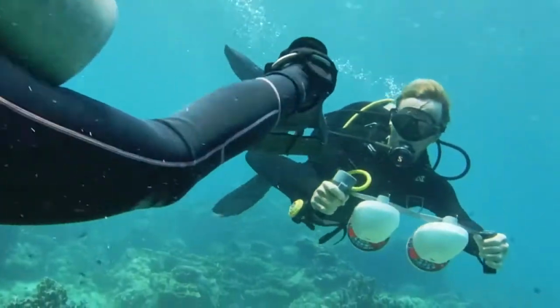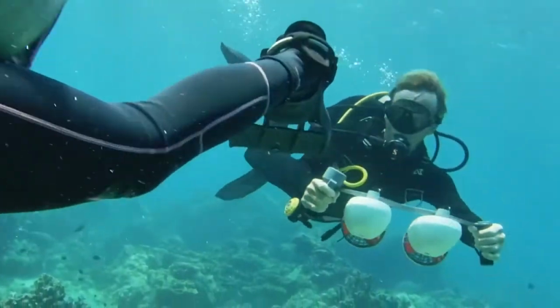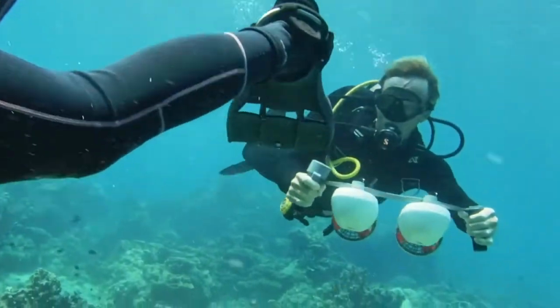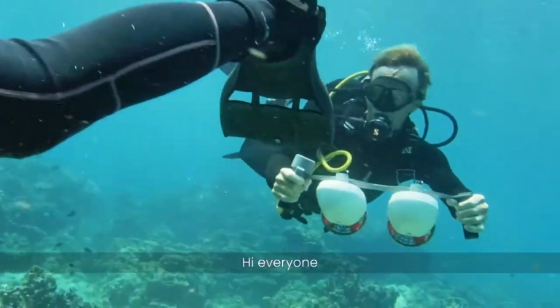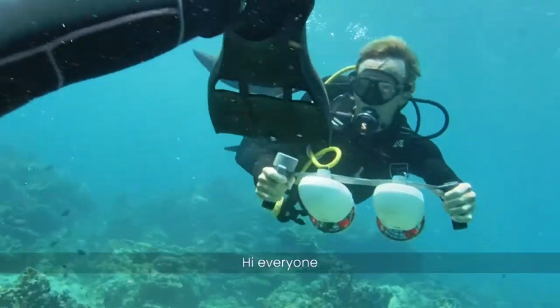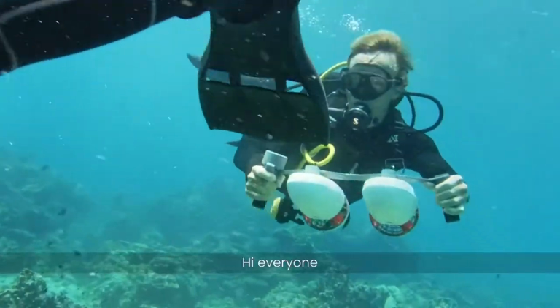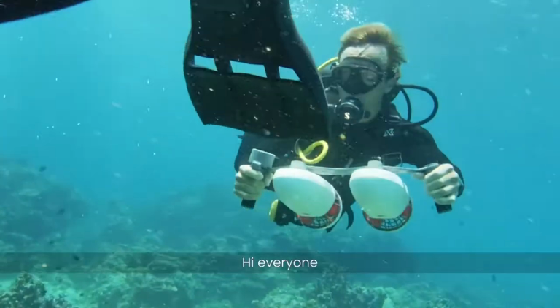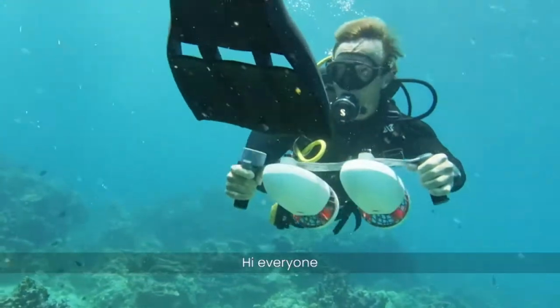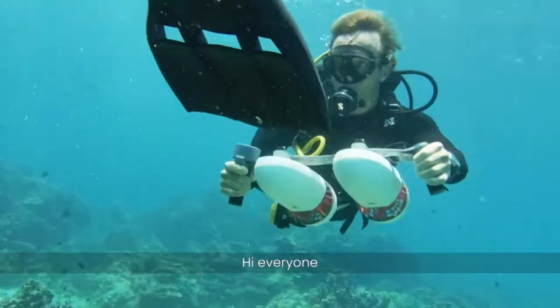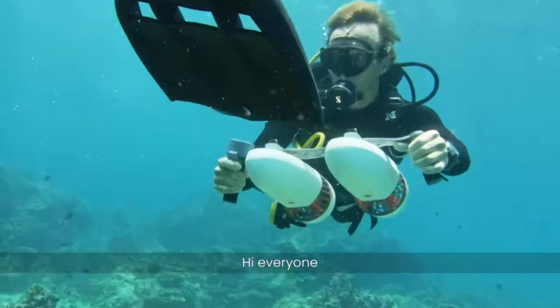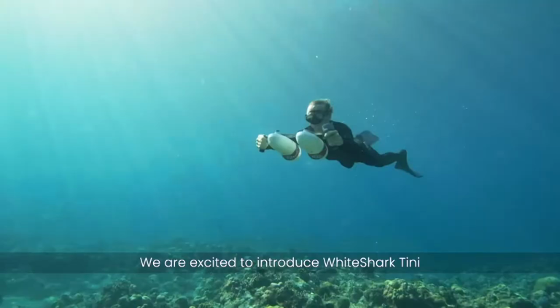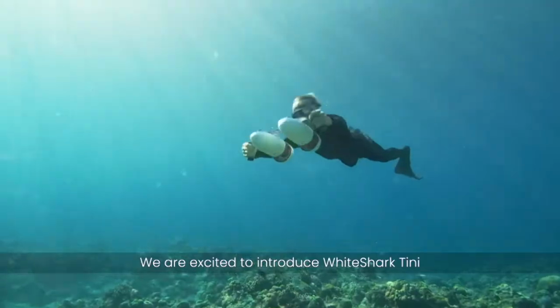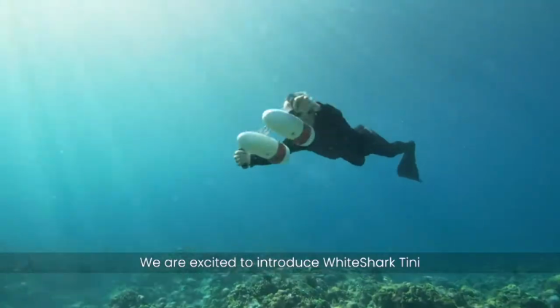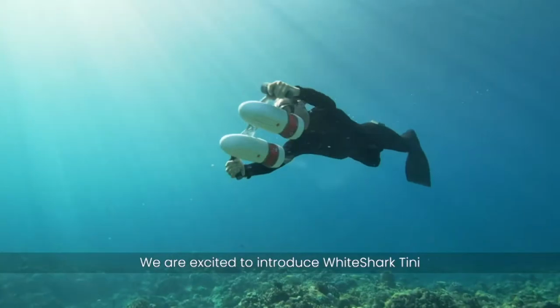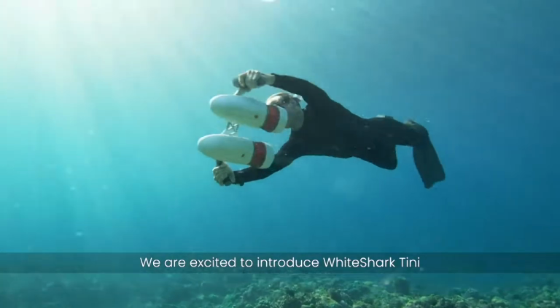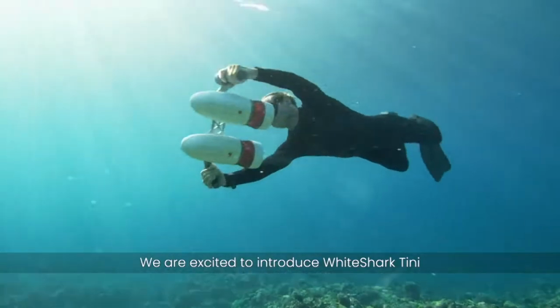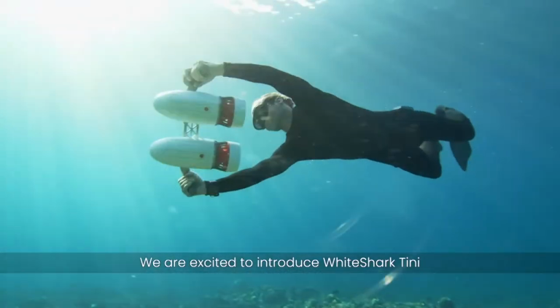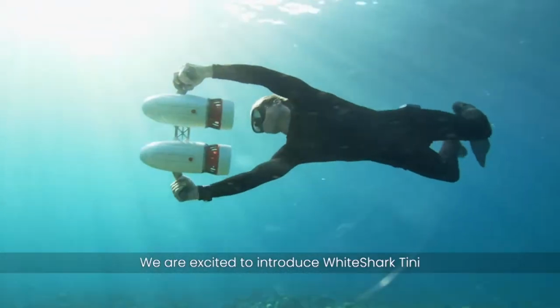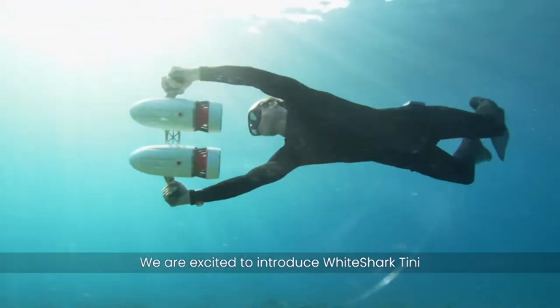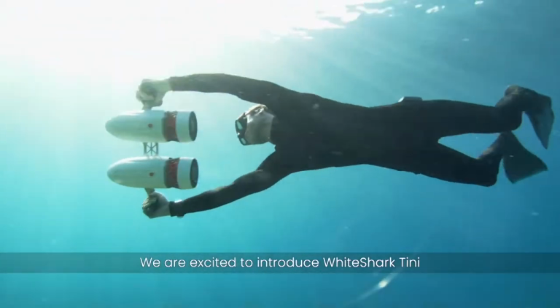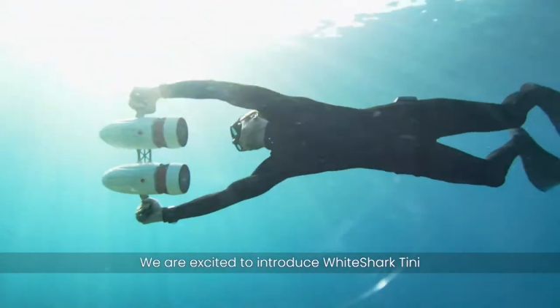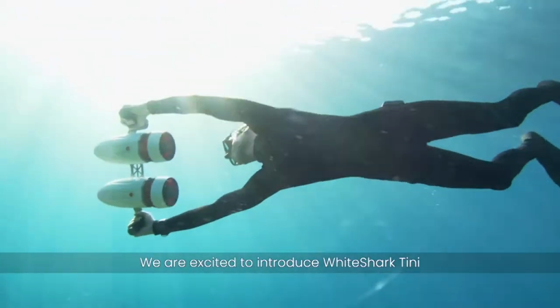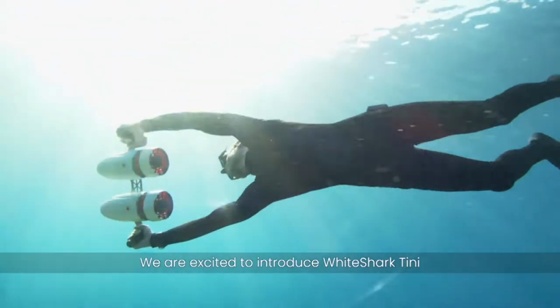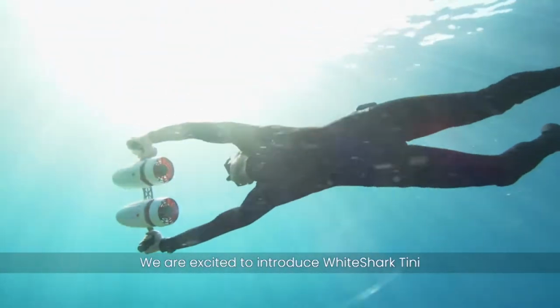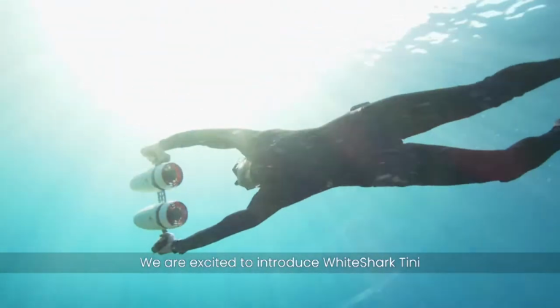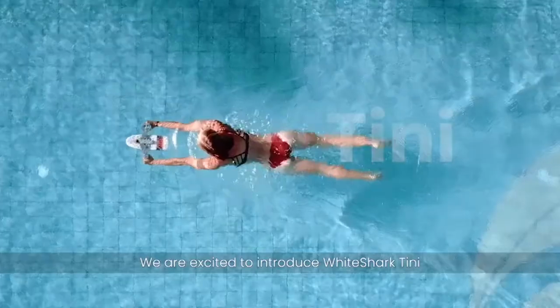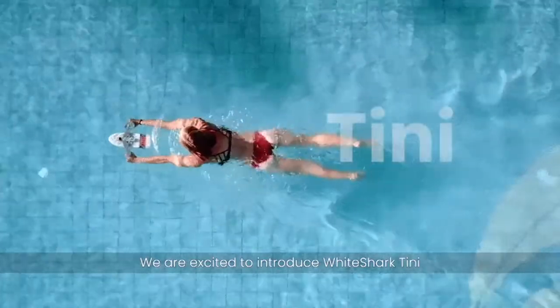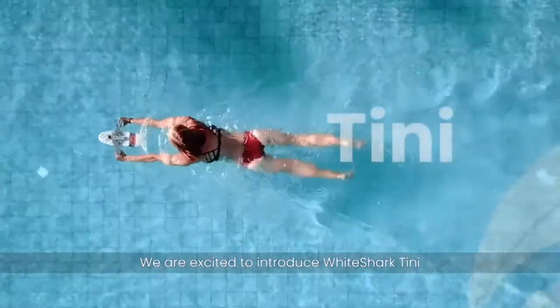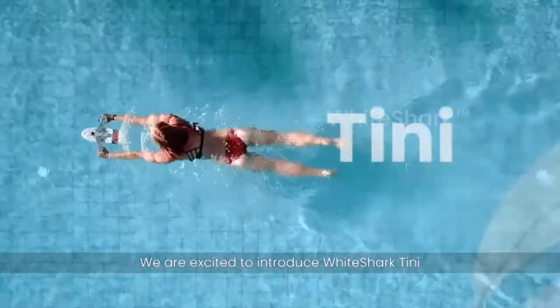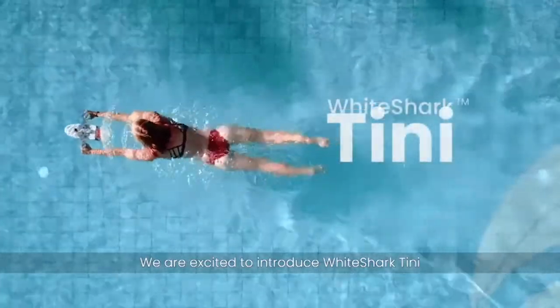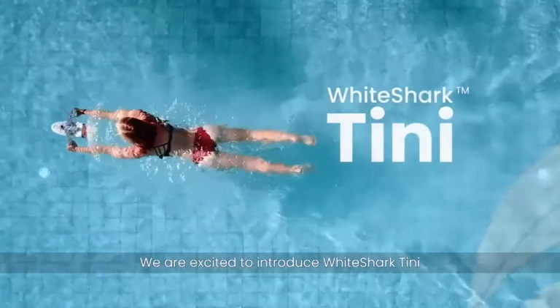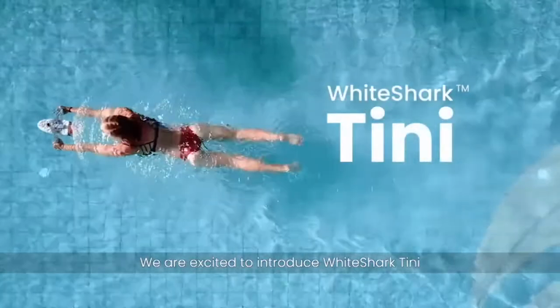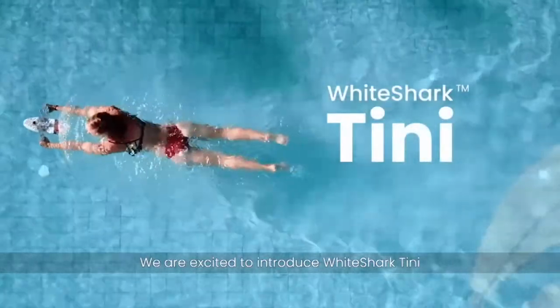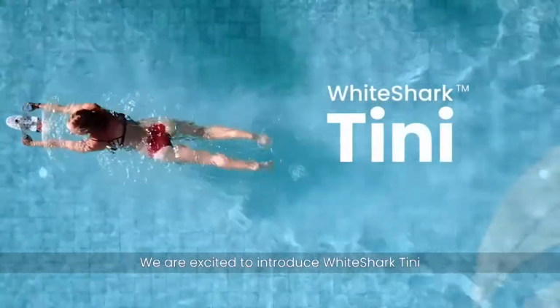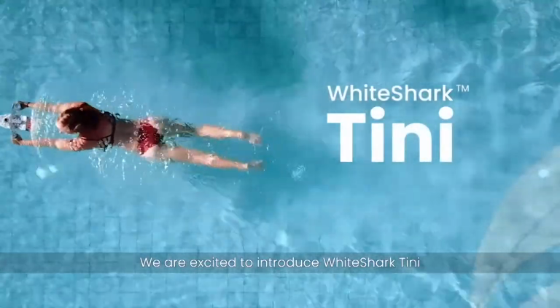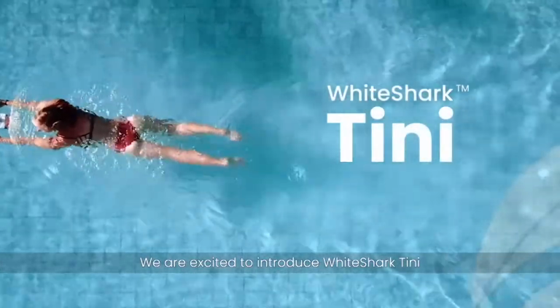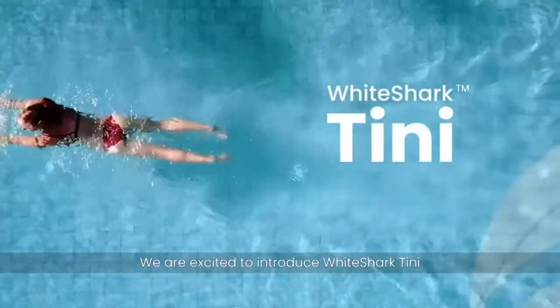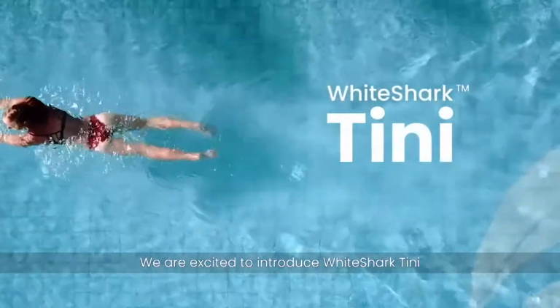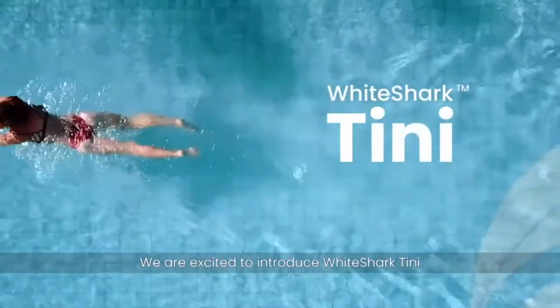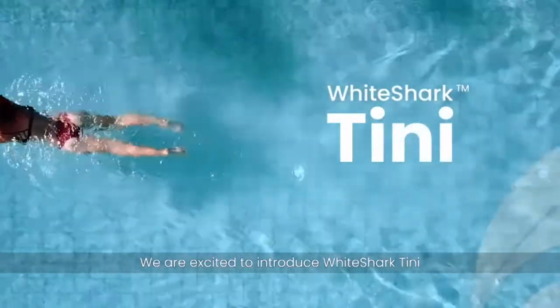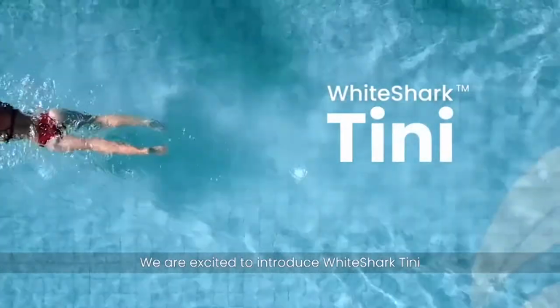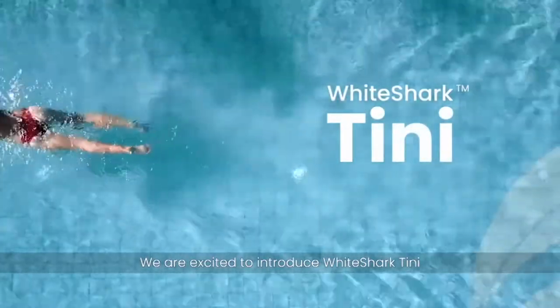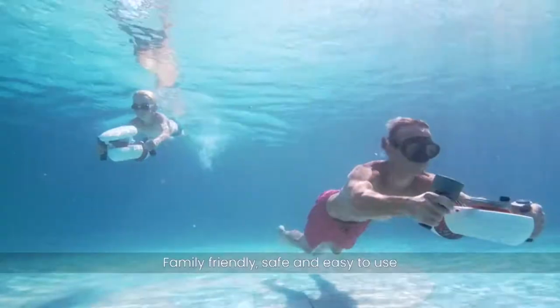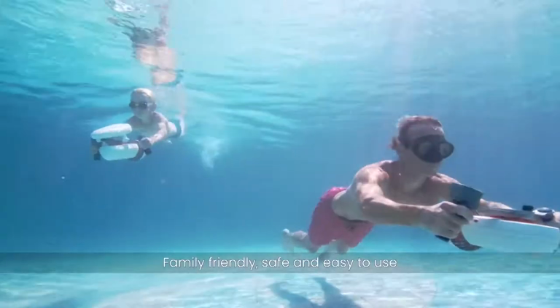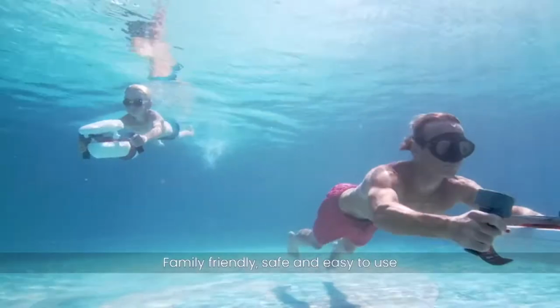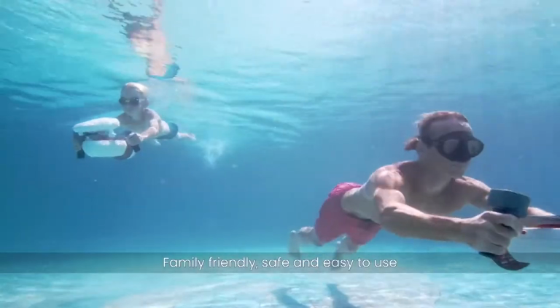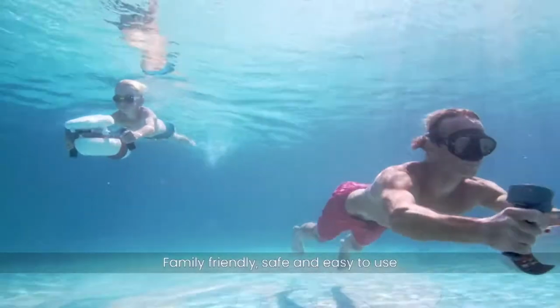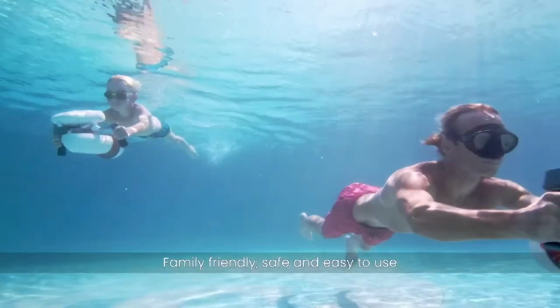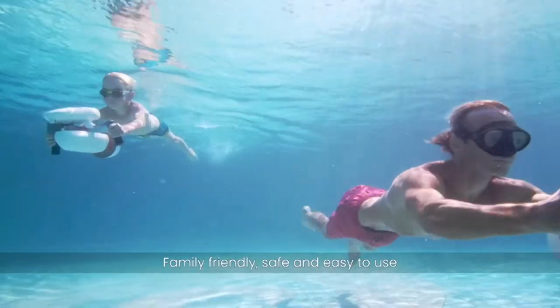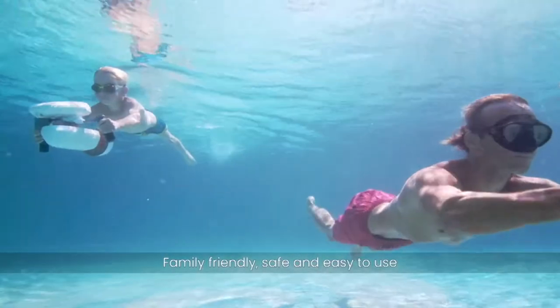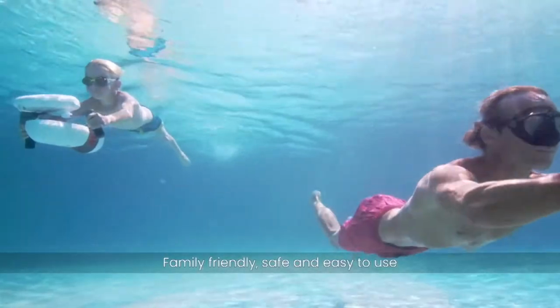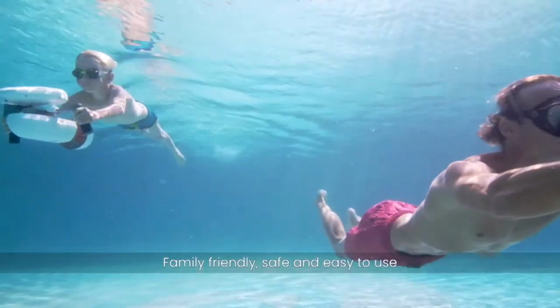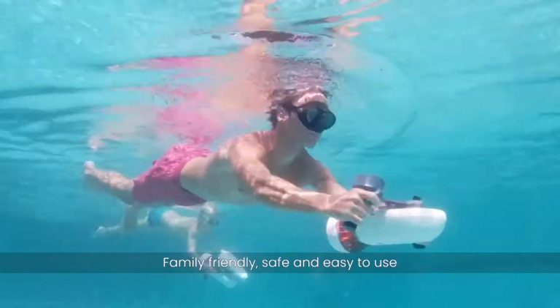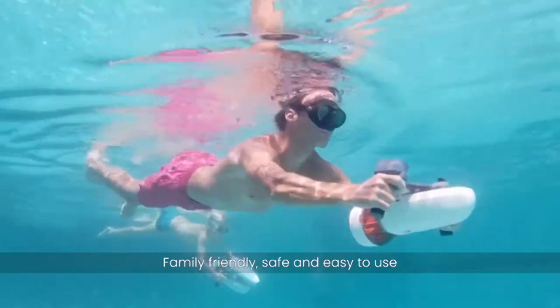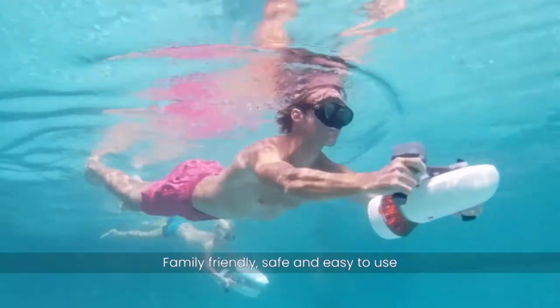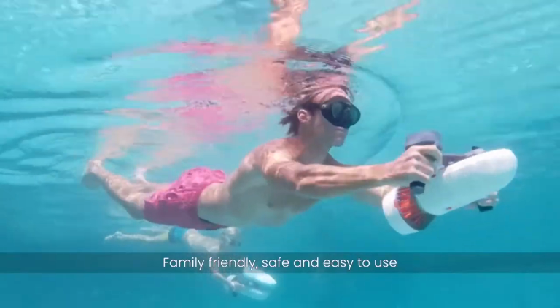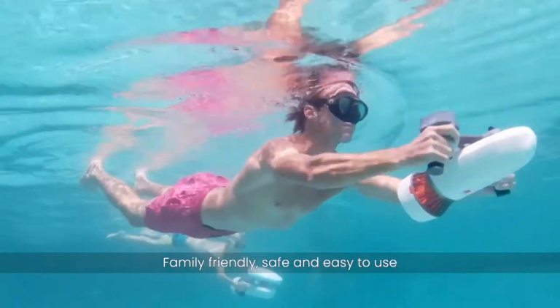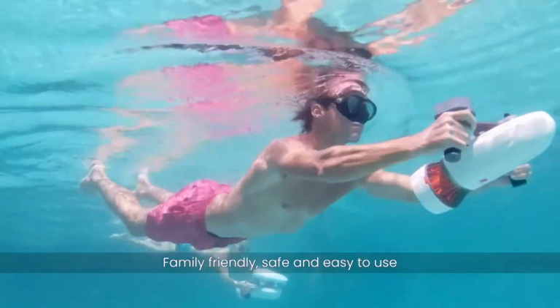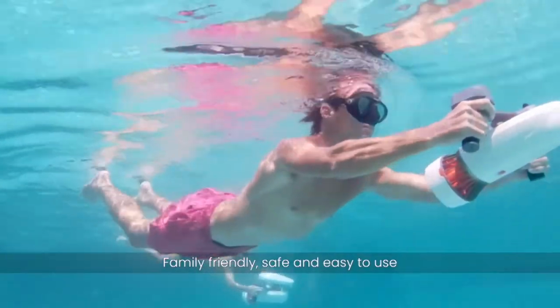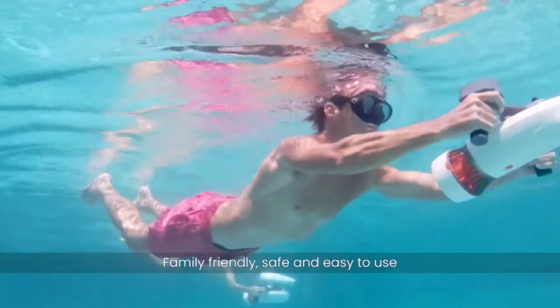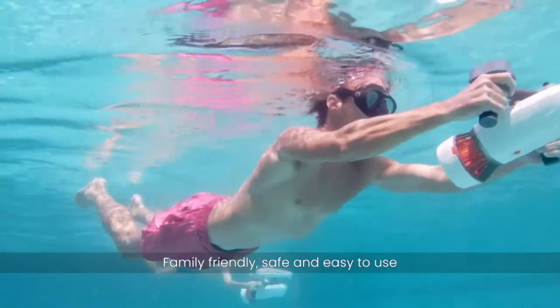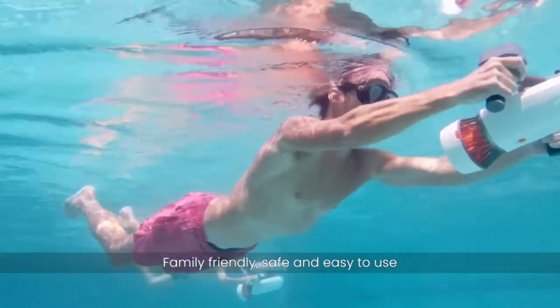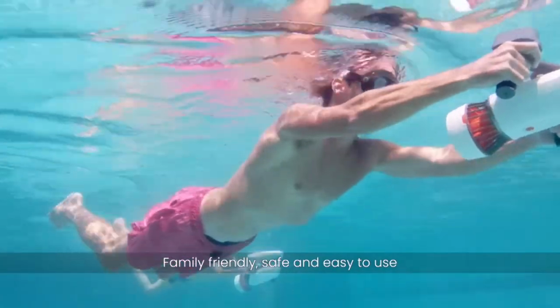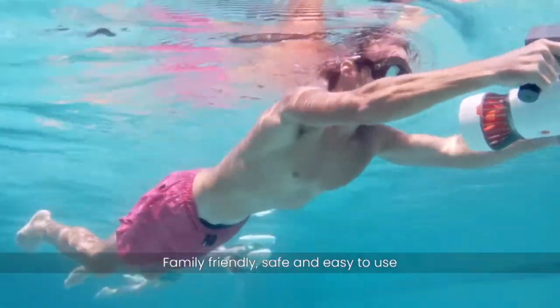Hi everyone! We are excited to introduce White Shark Tiny — family friendly, safe and easy to use.